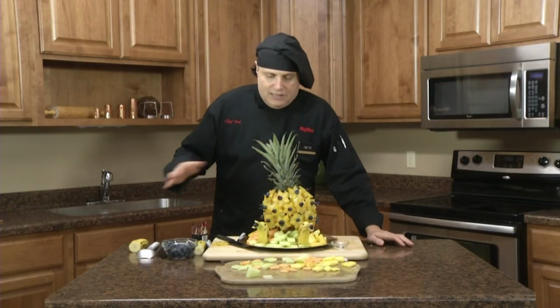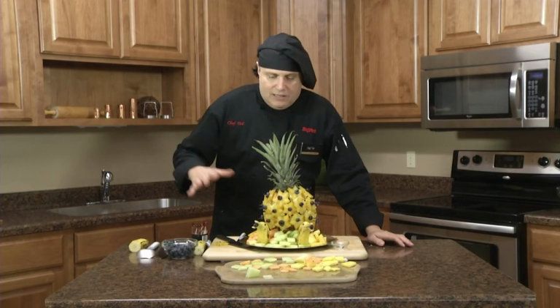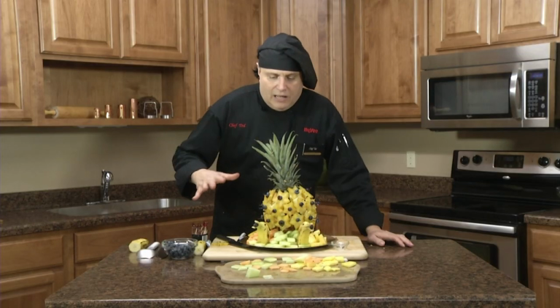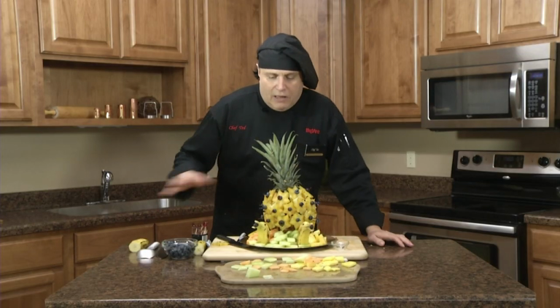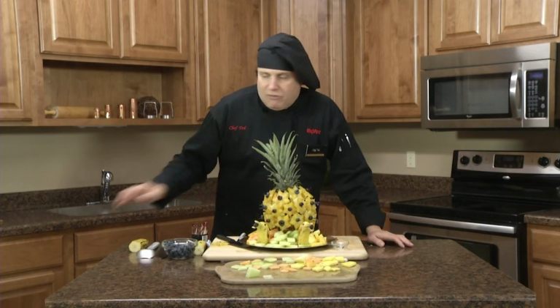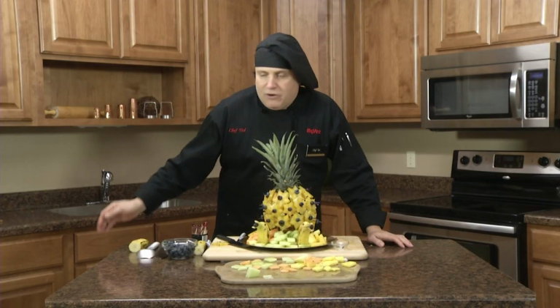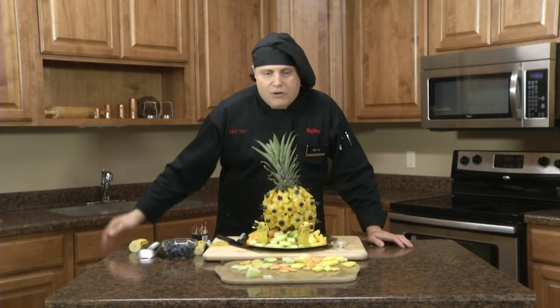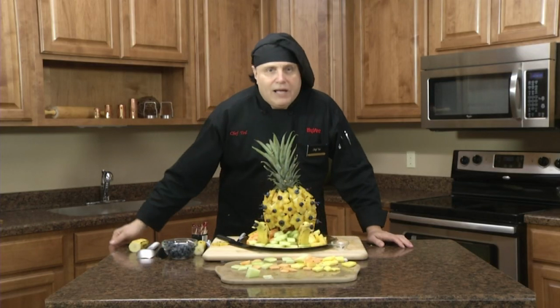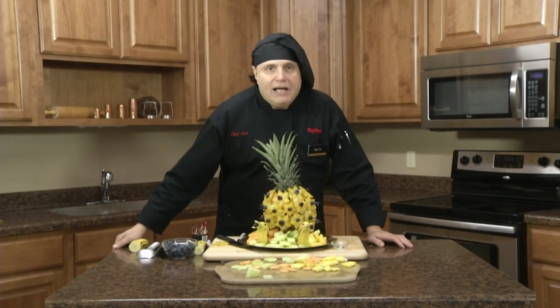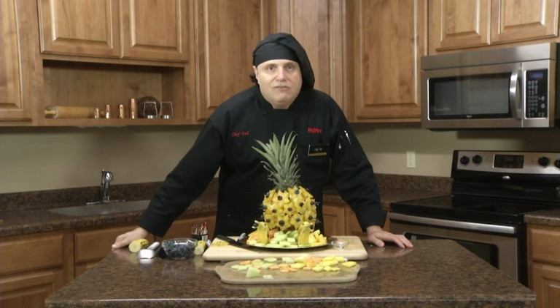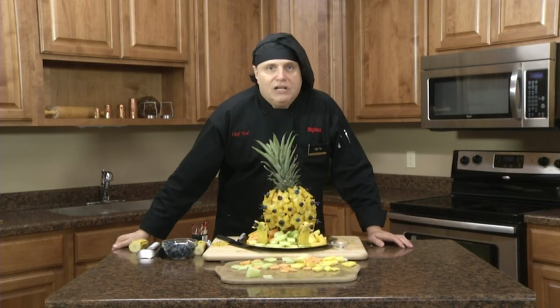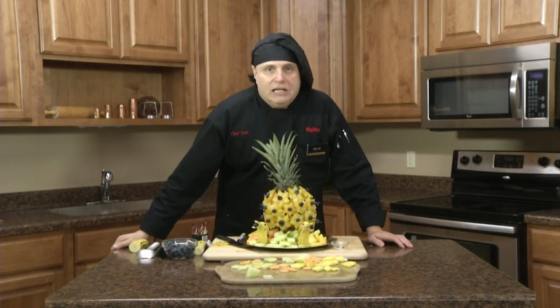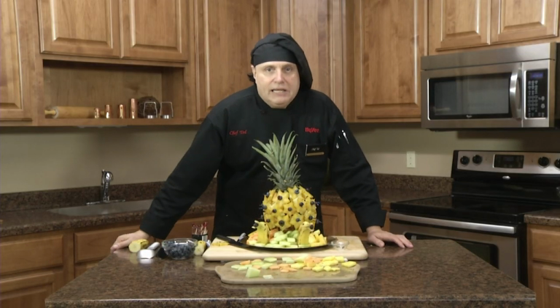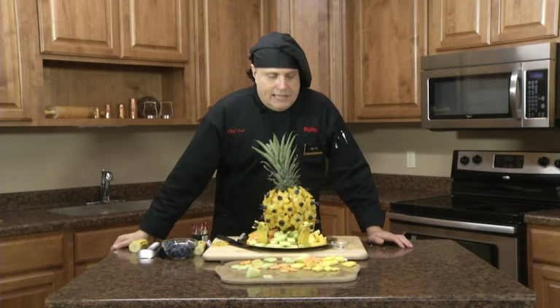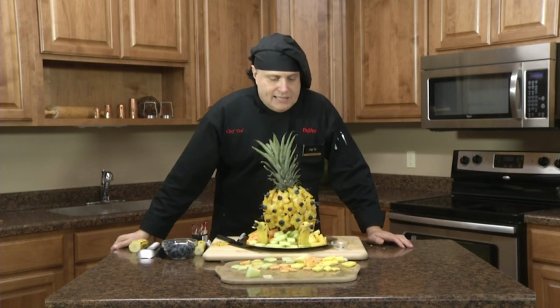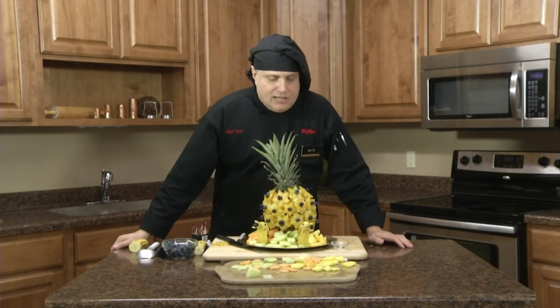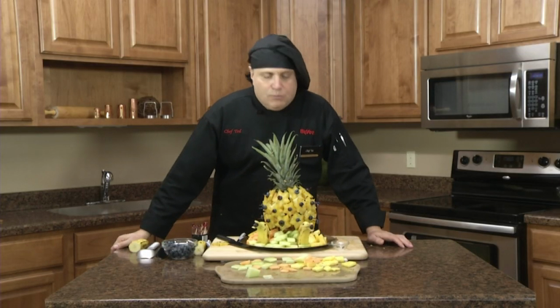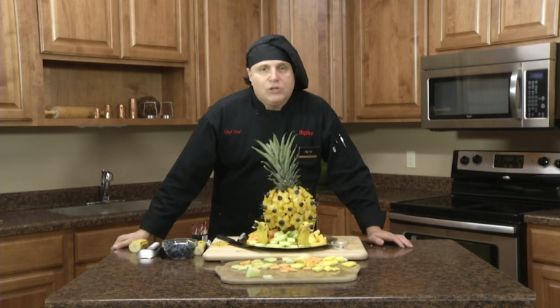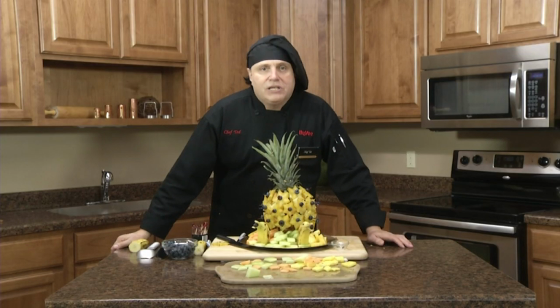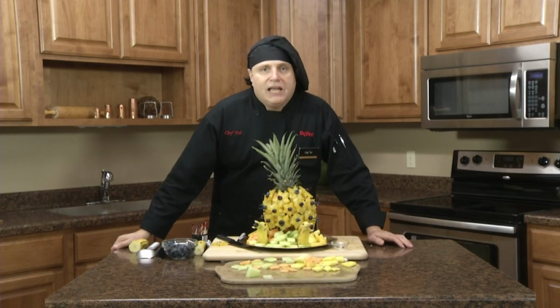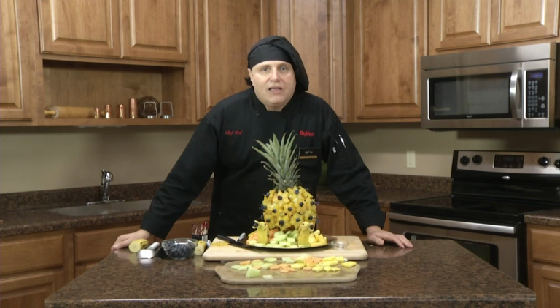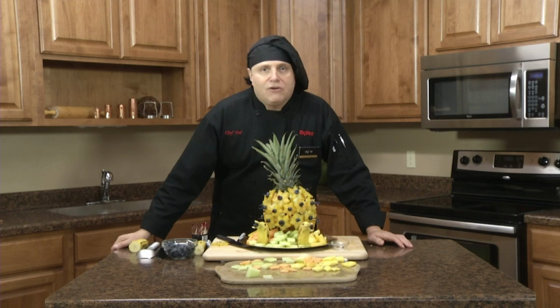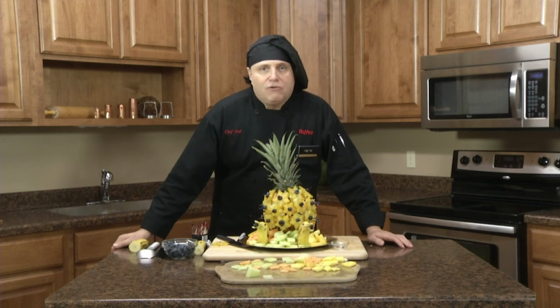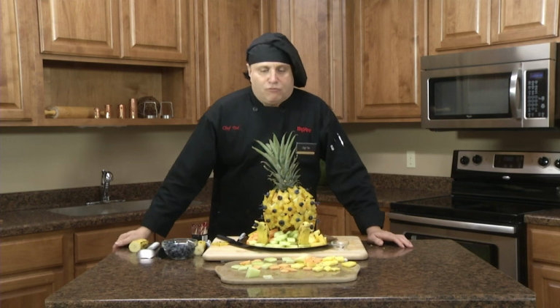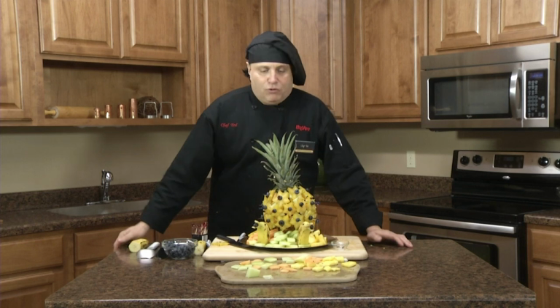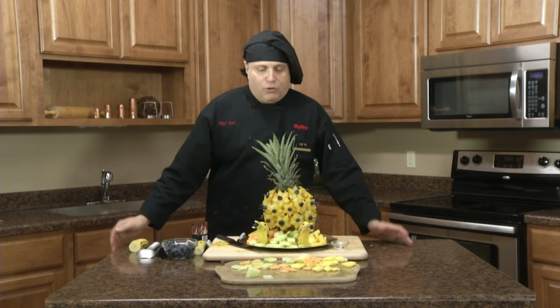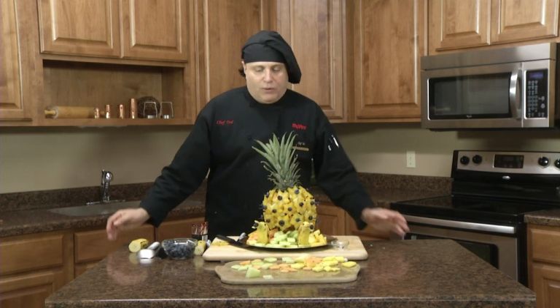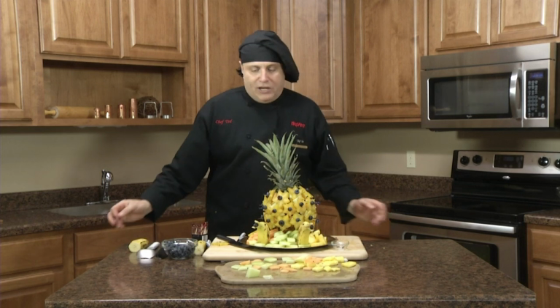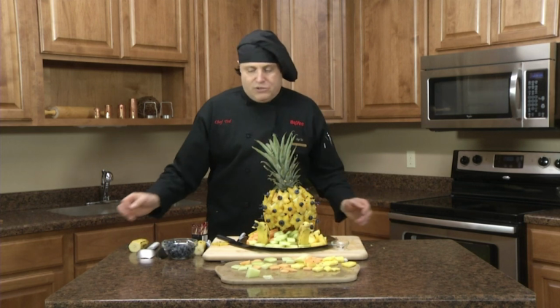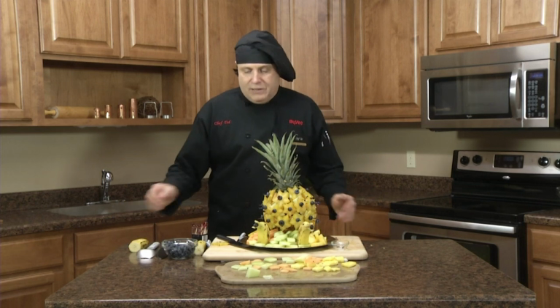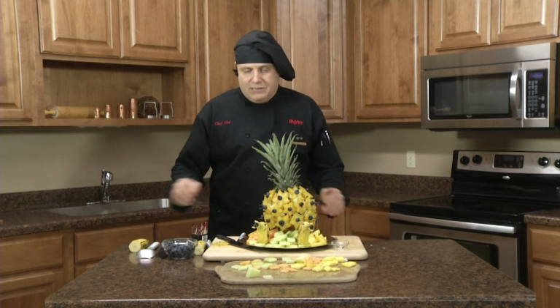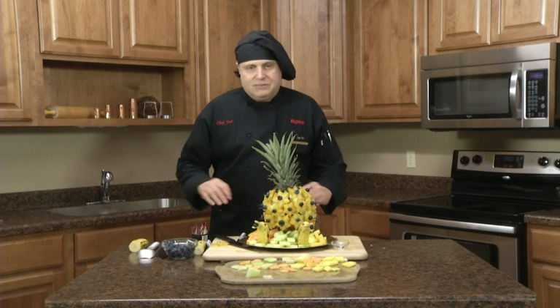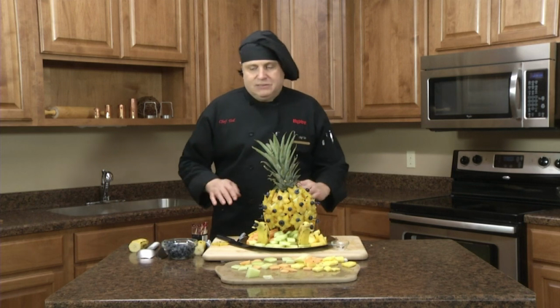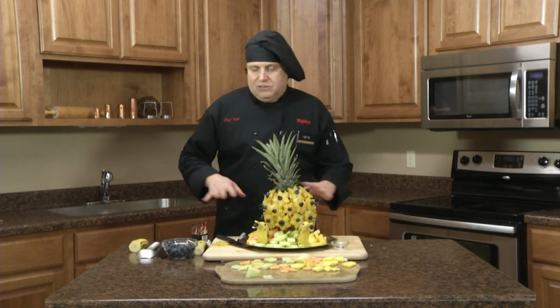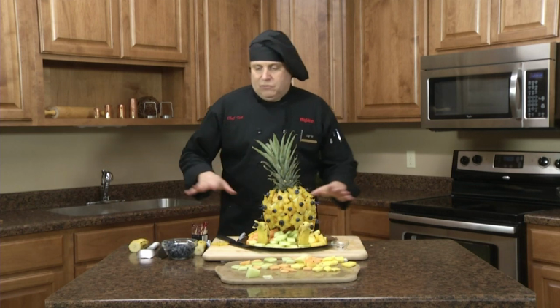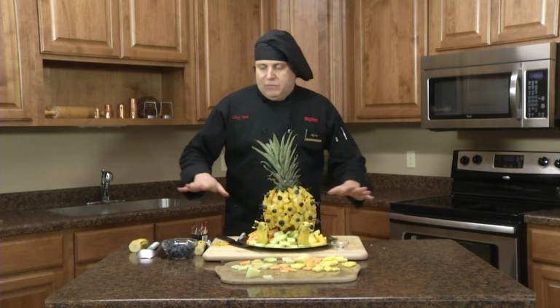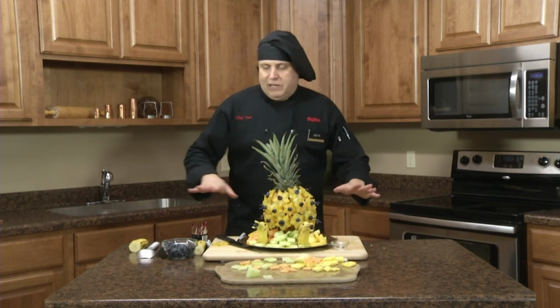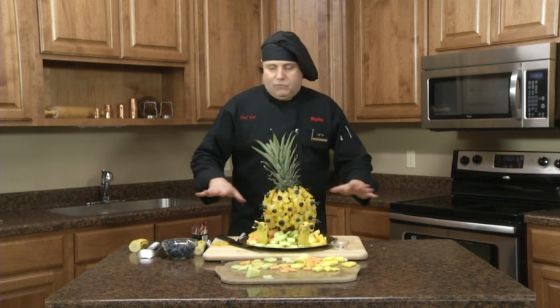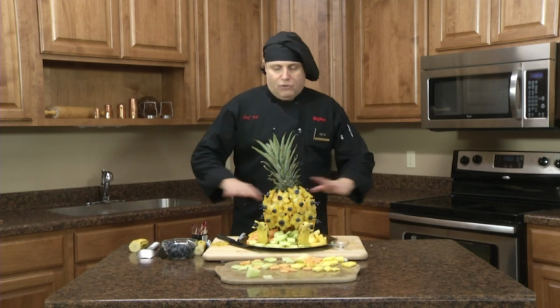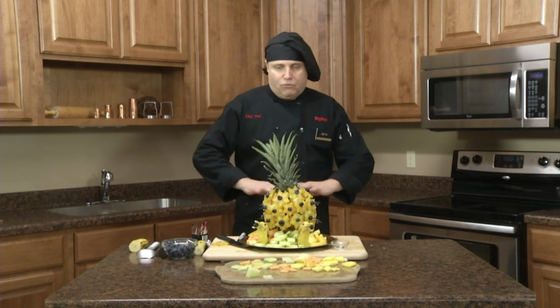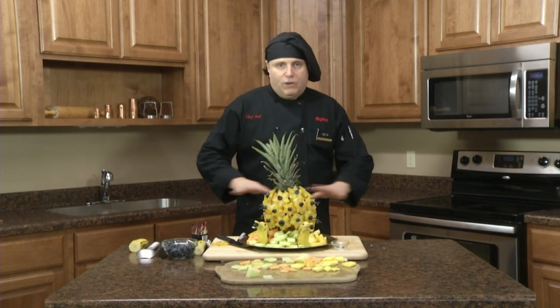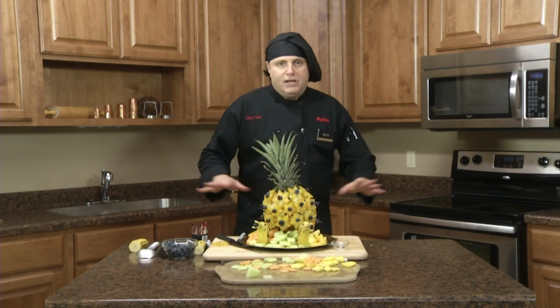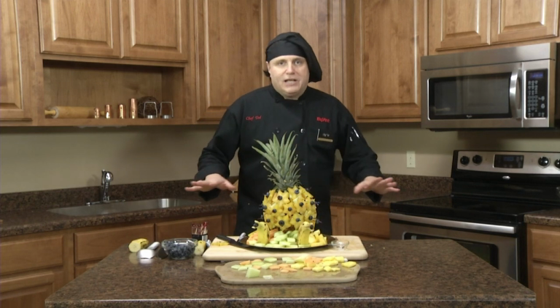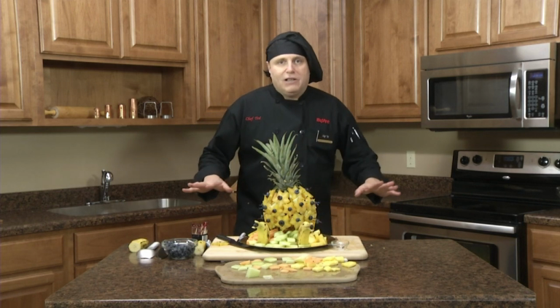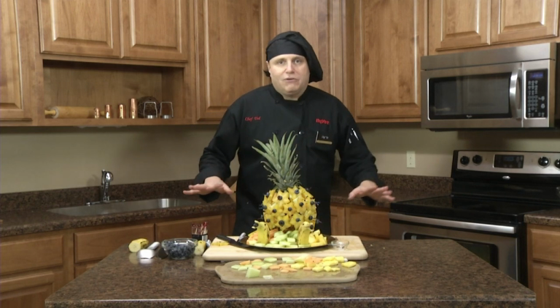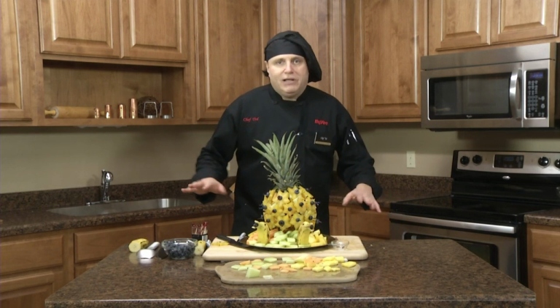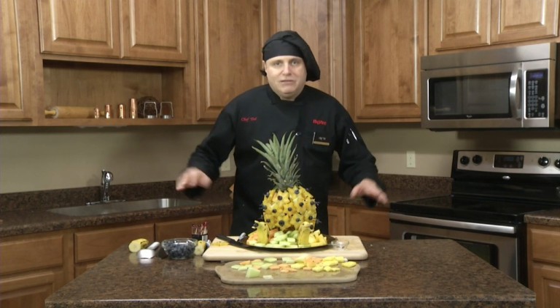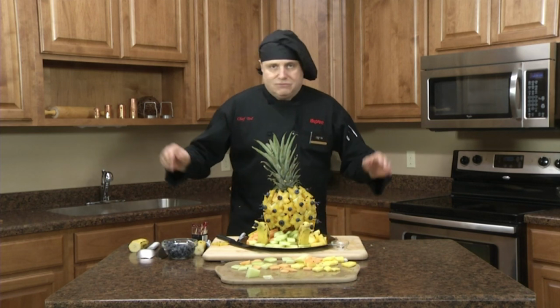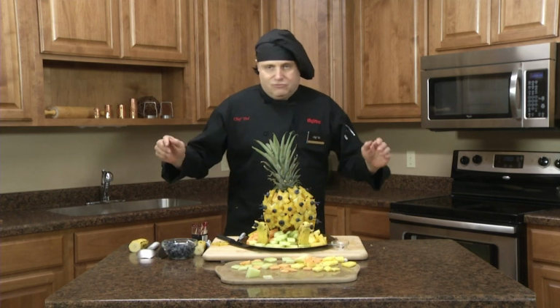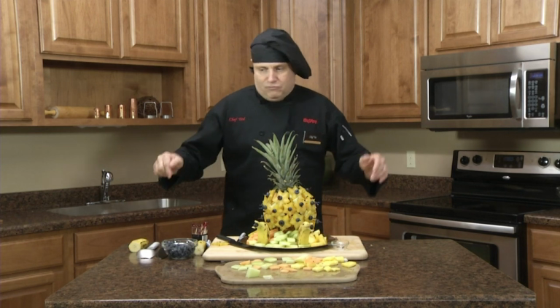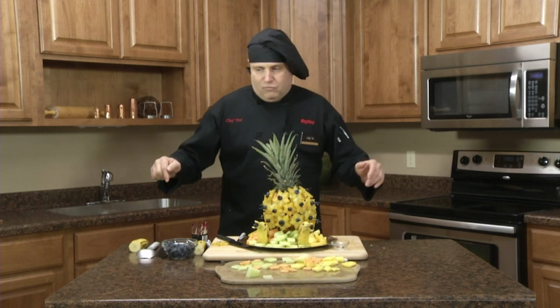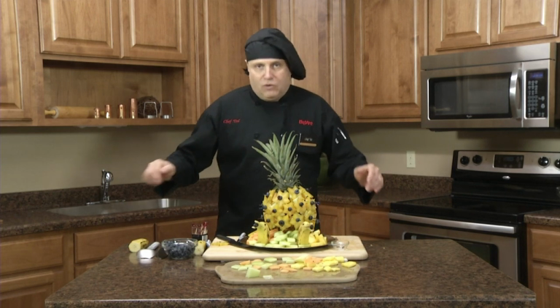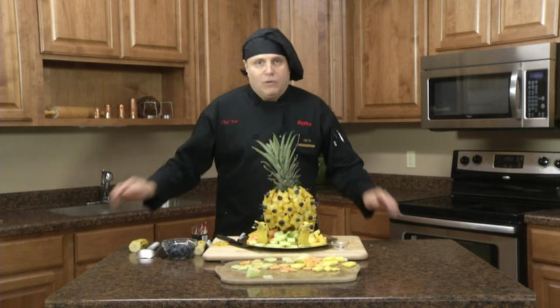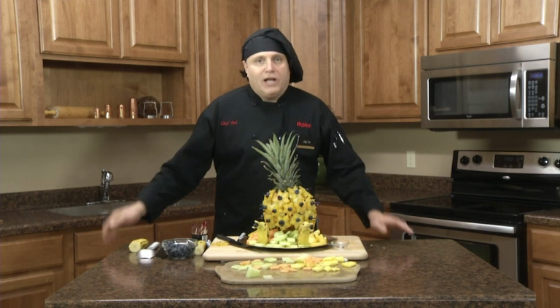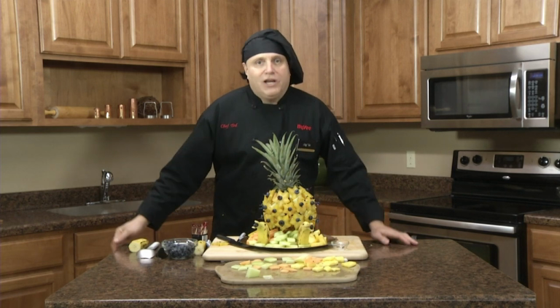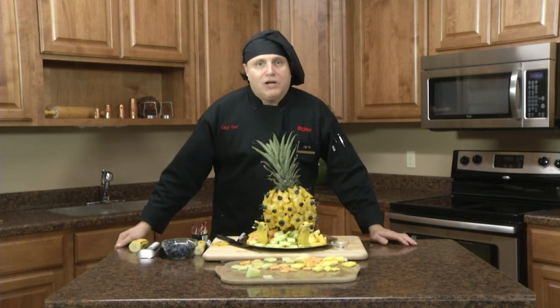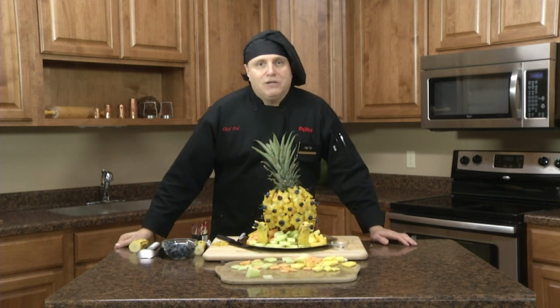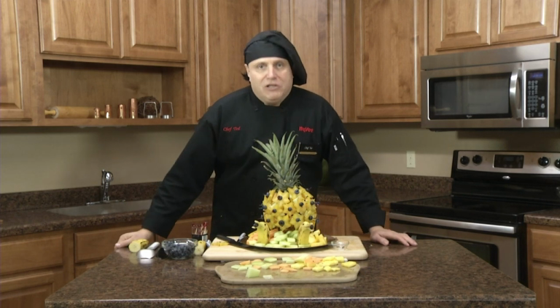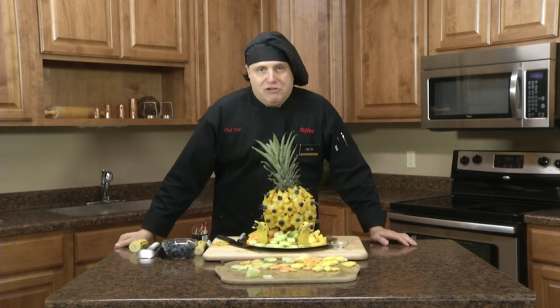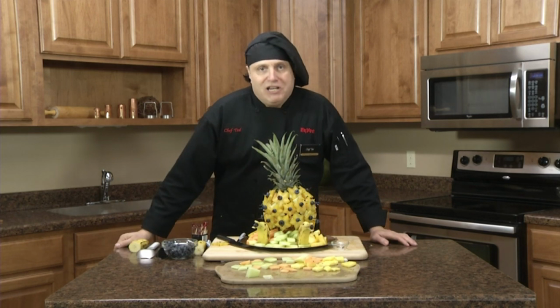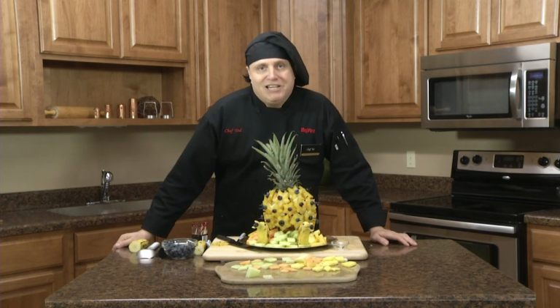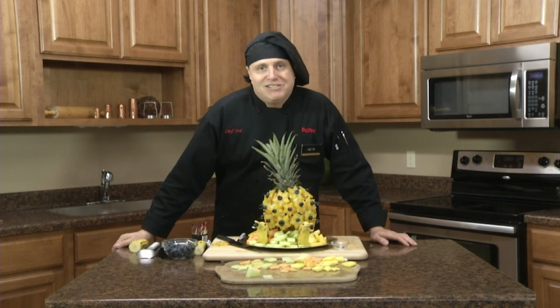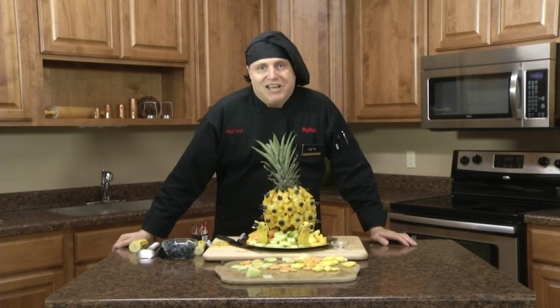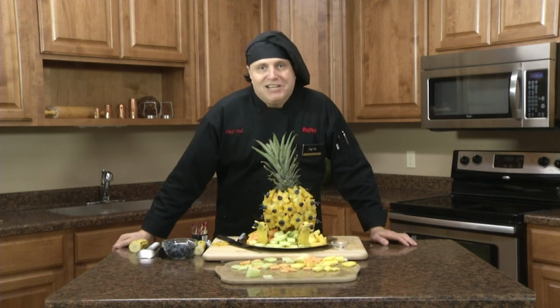And there you have an easy-to-put-together fruit arrangement made with Rada Cutlery, from right here in the United States.